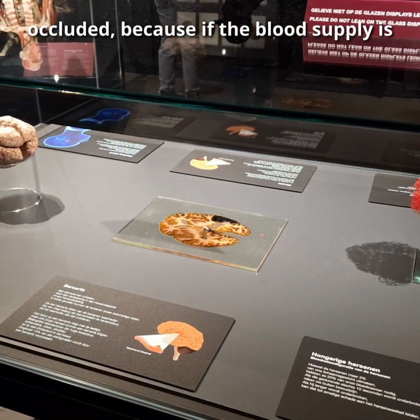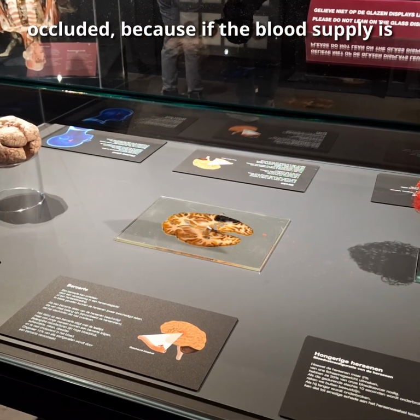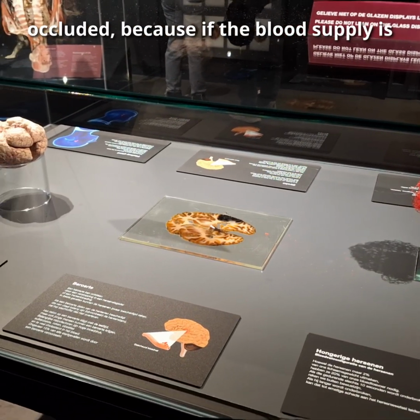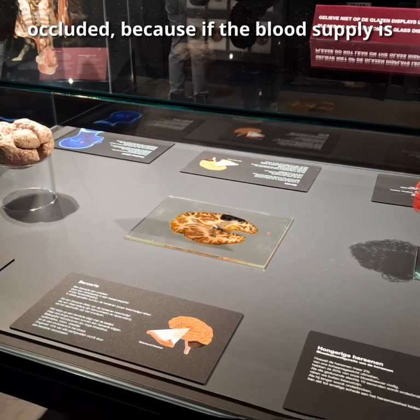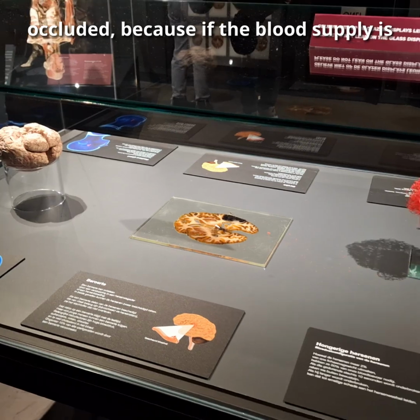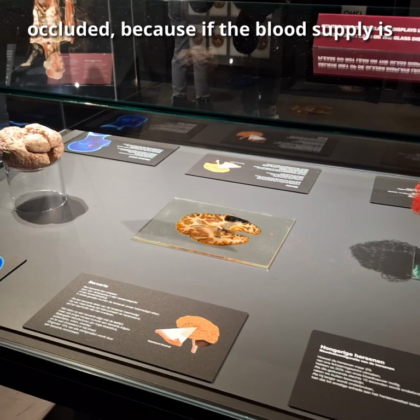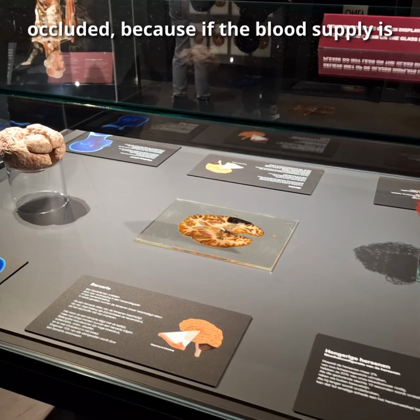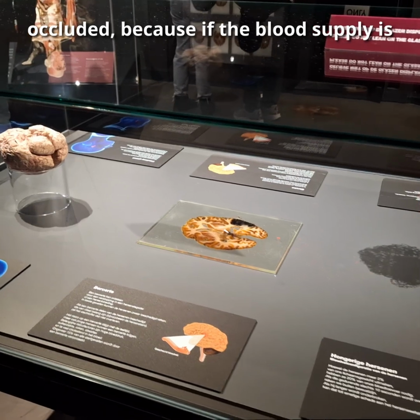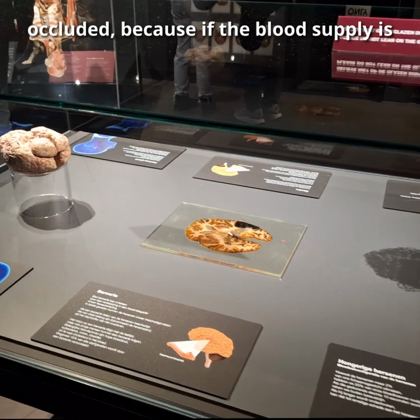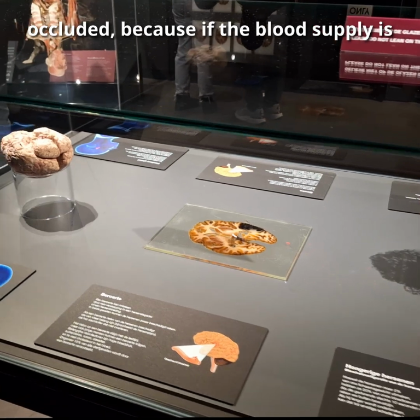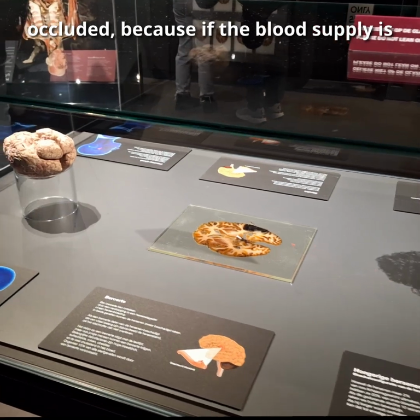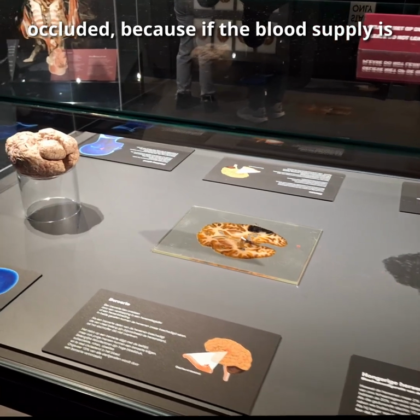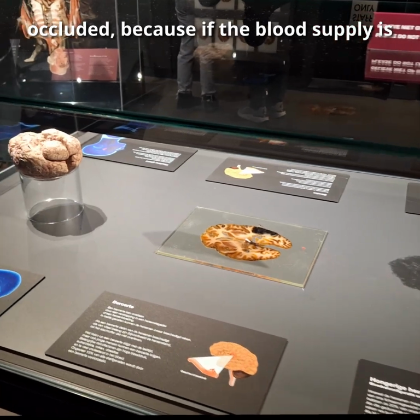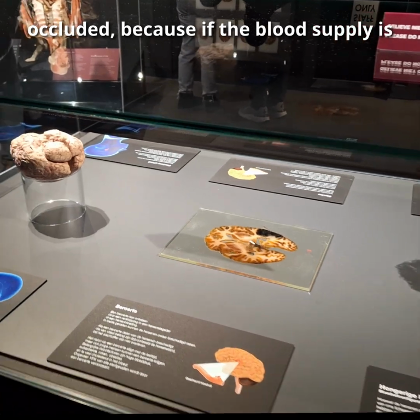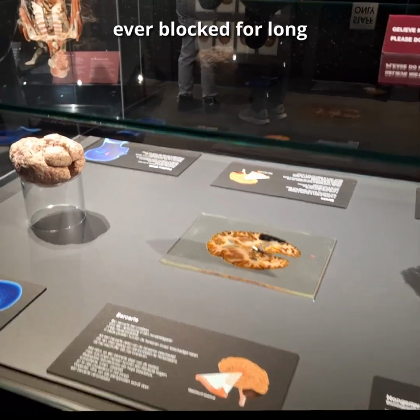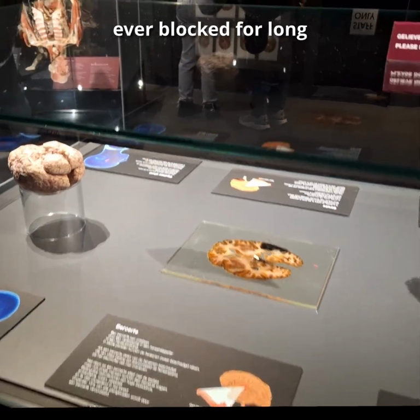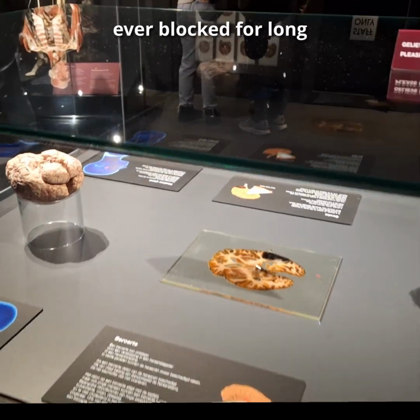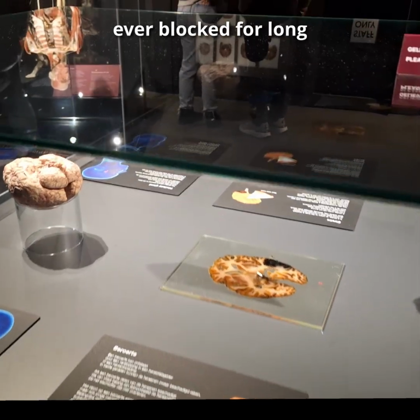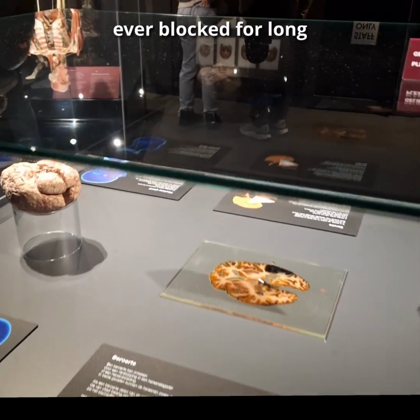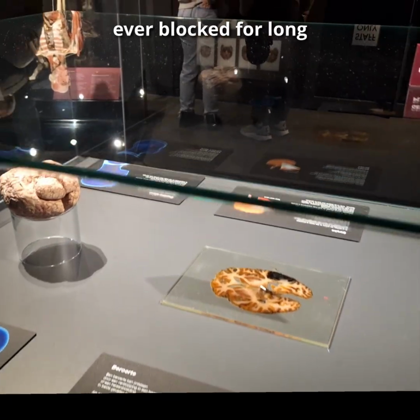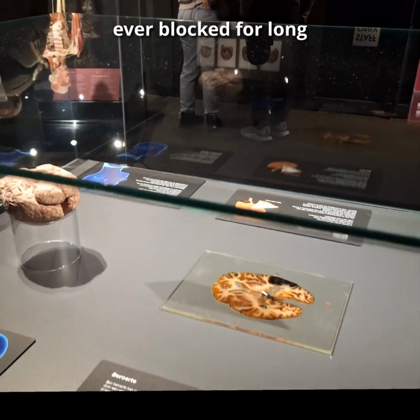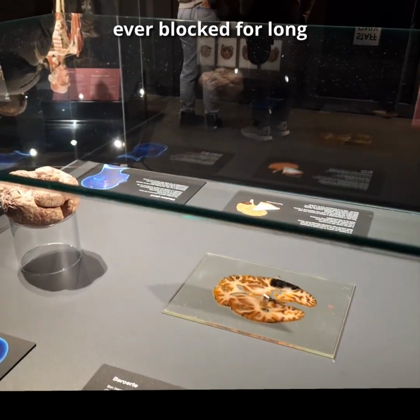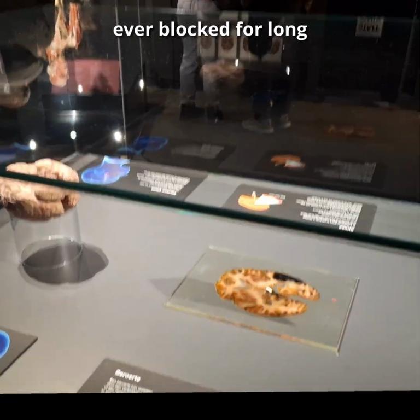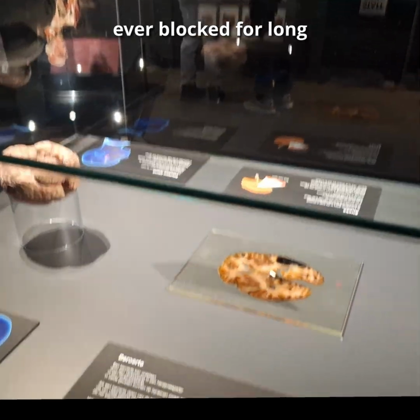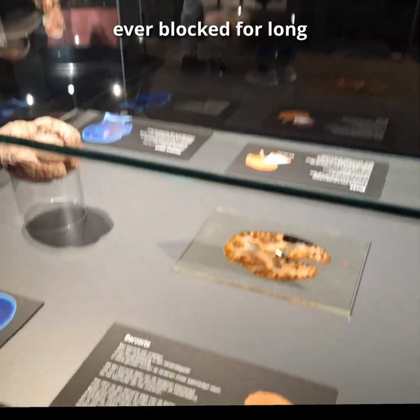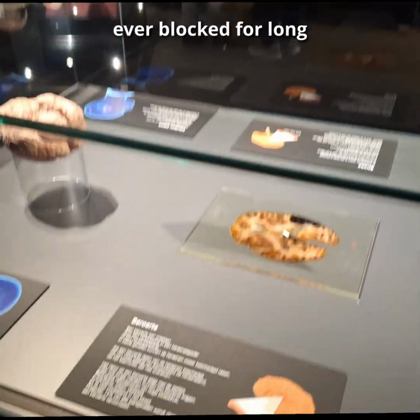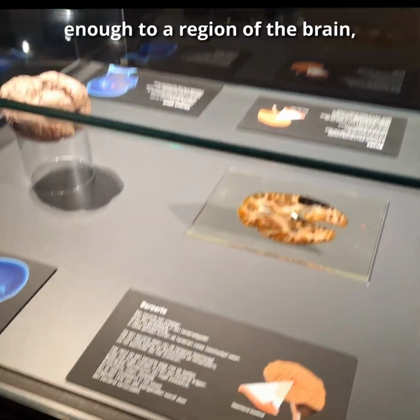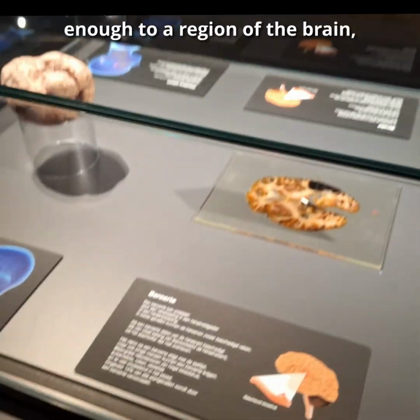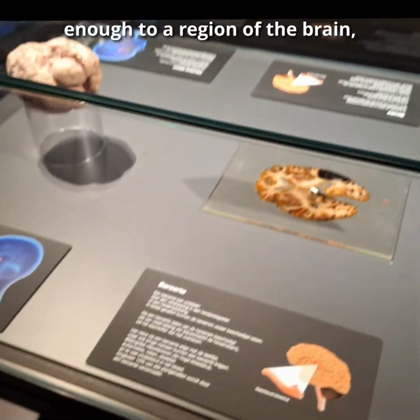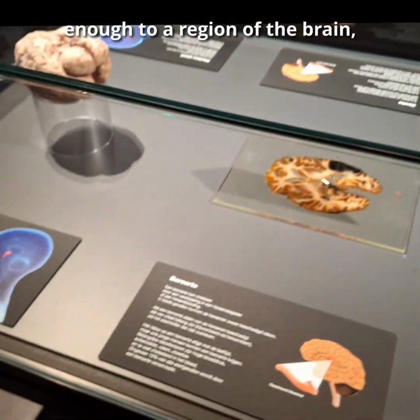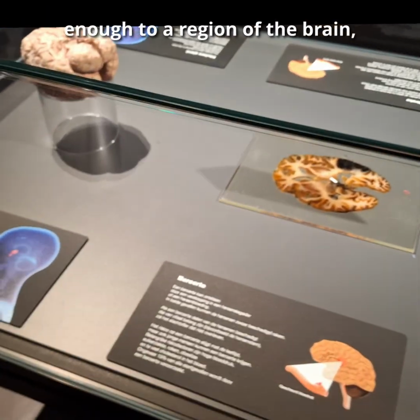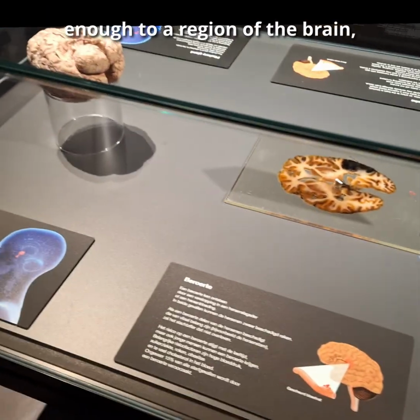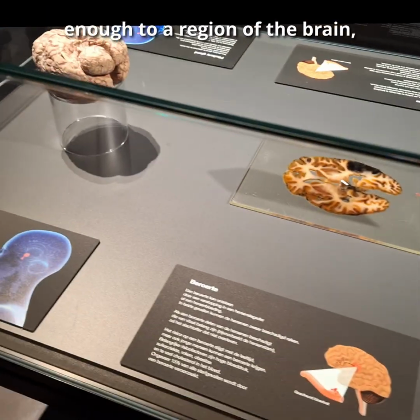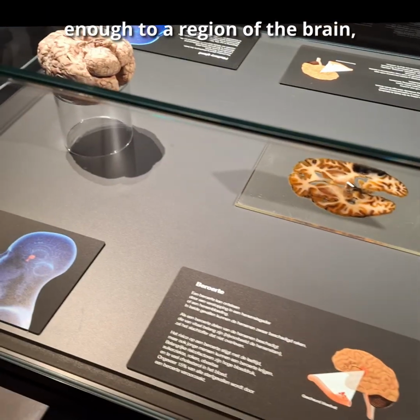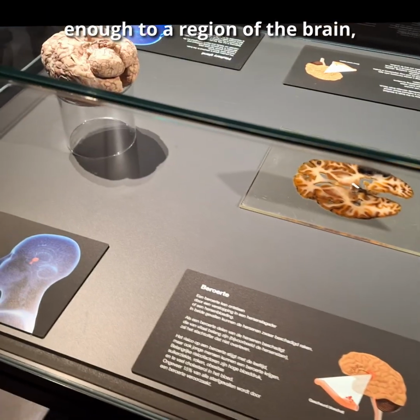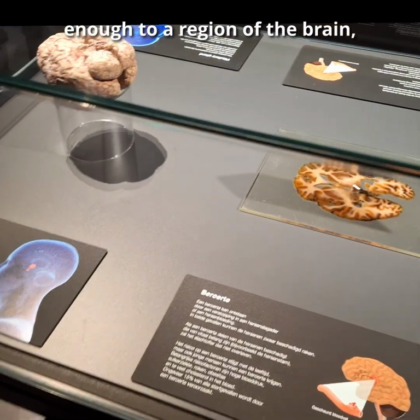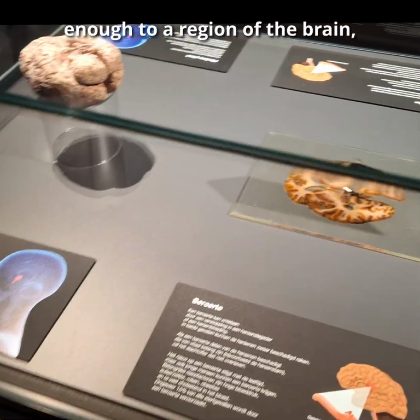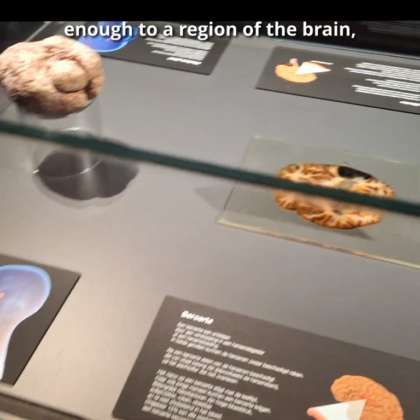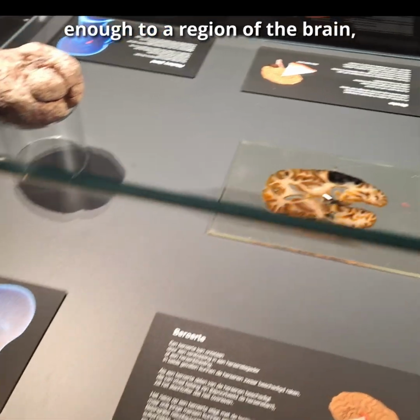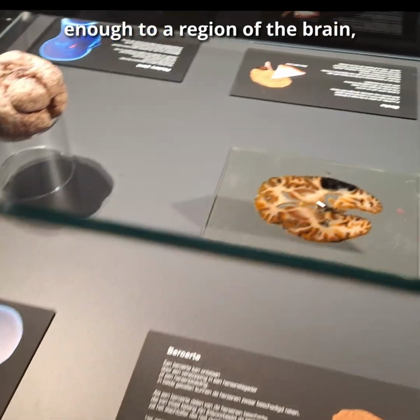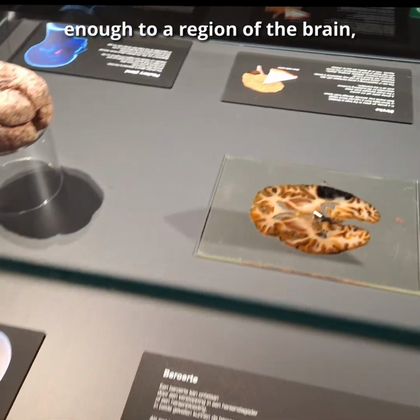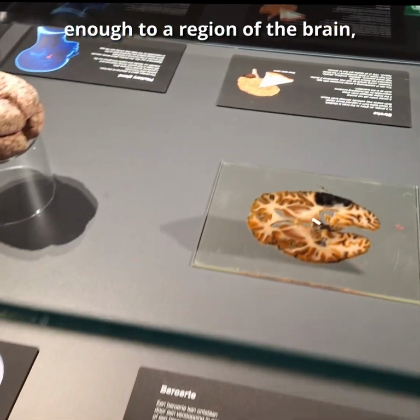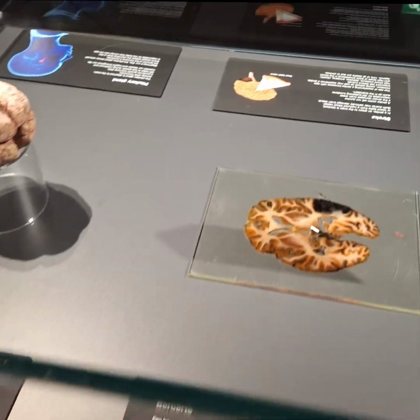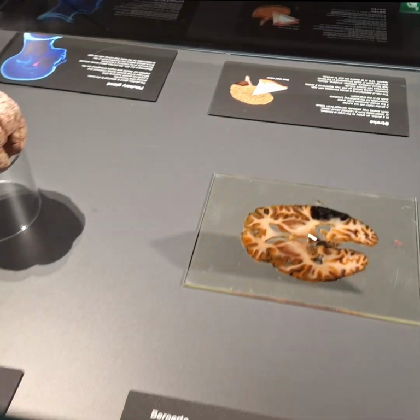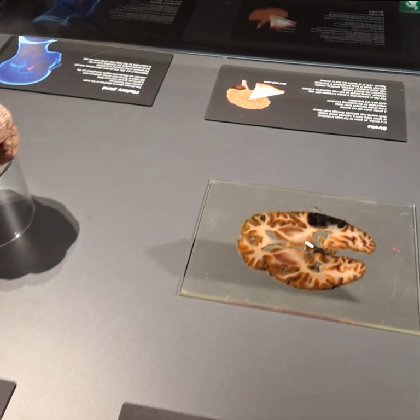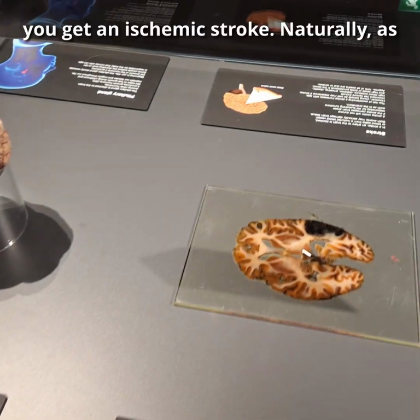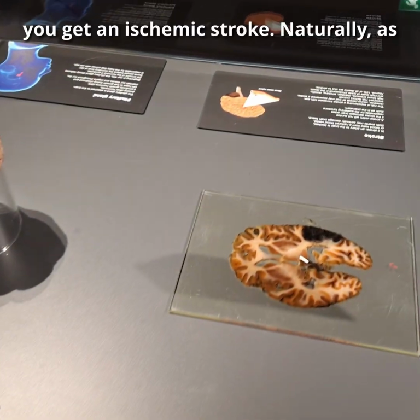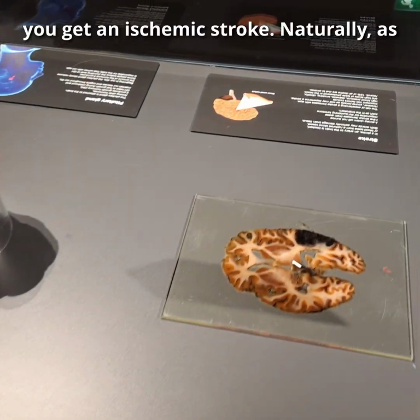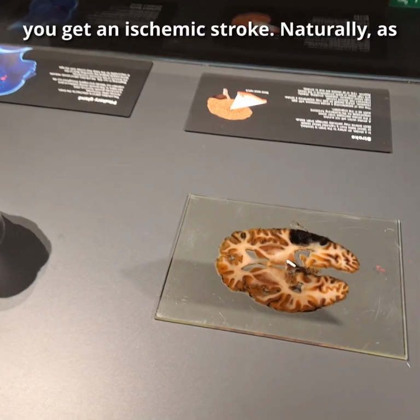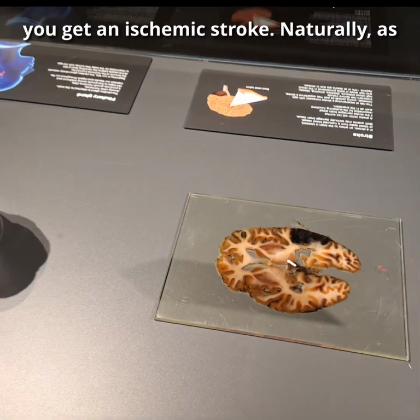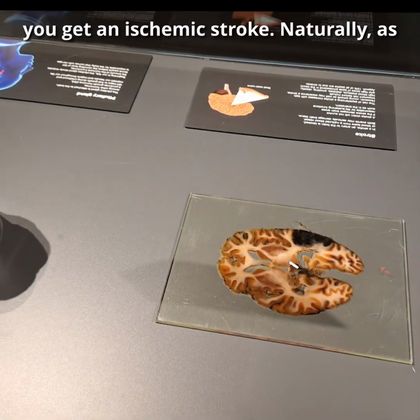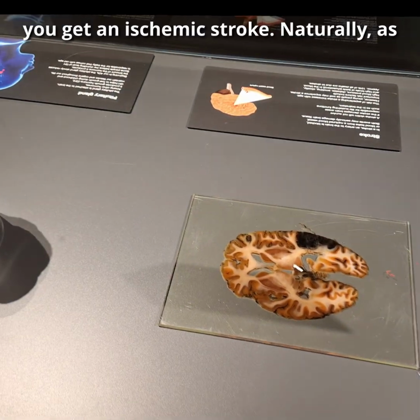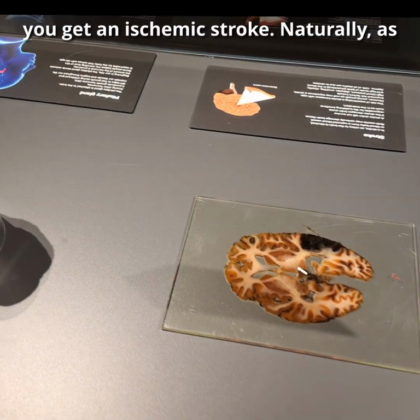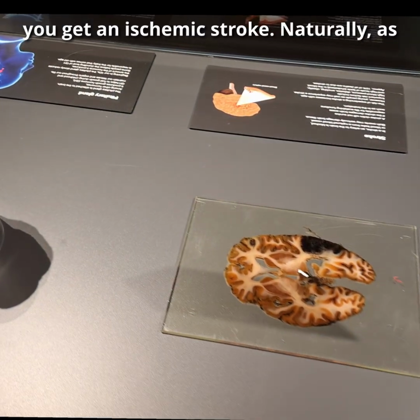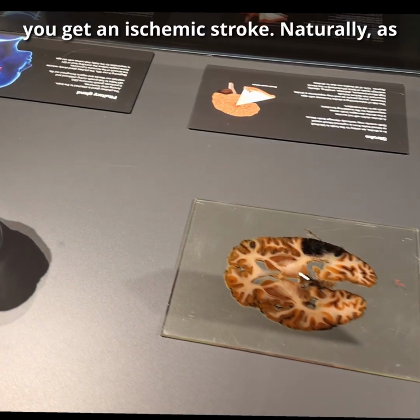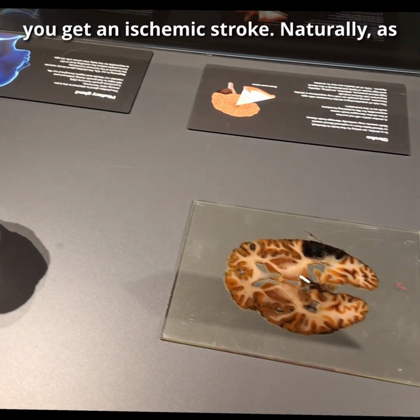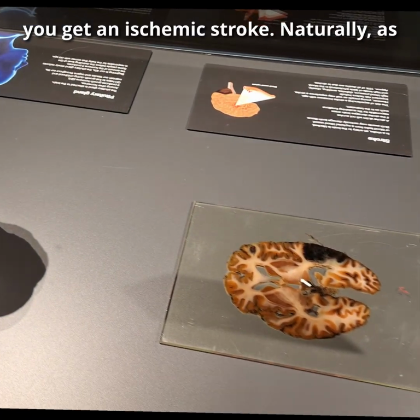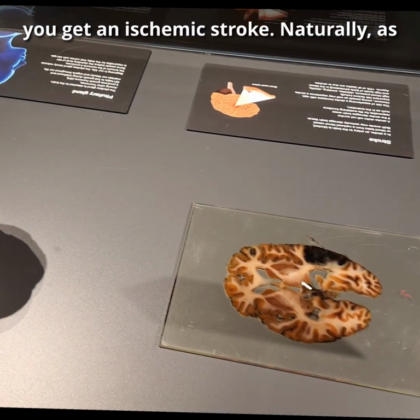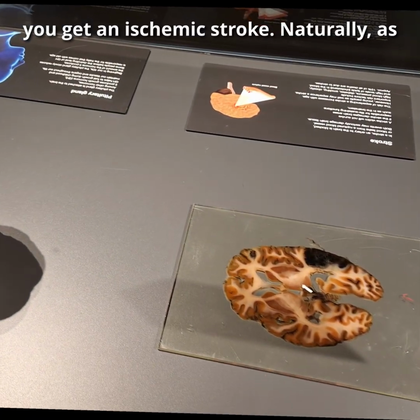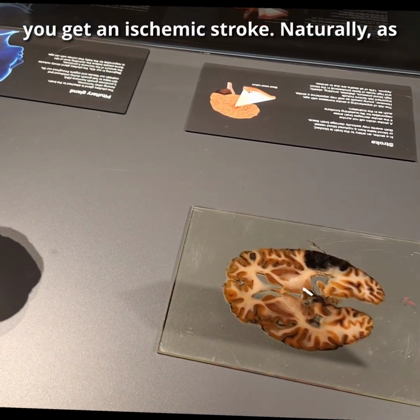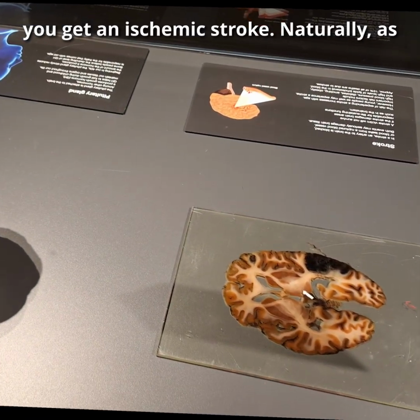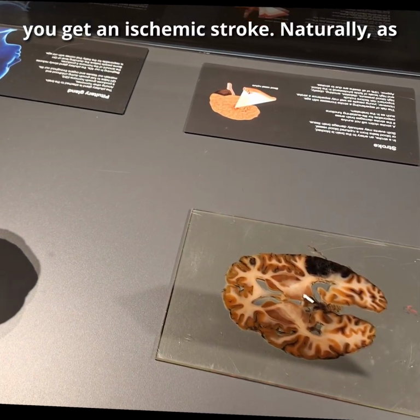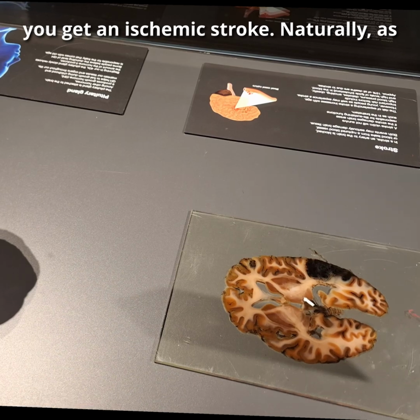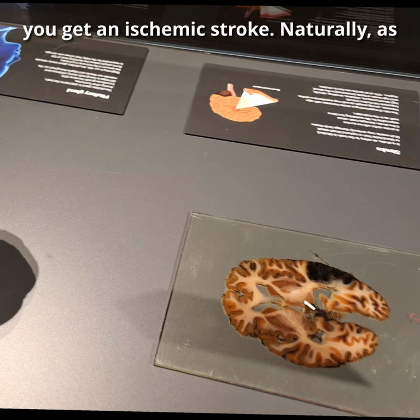Because if the blood supply is ever blocked for long enough to a region of the brain, you get an ischemic stroke.